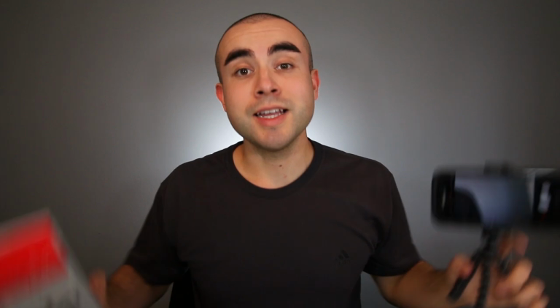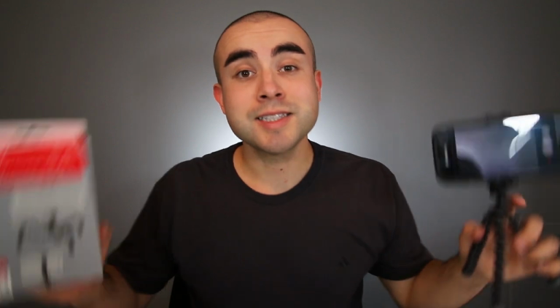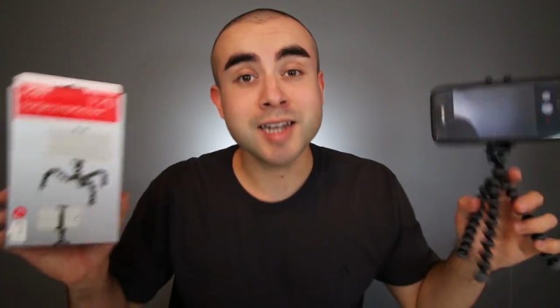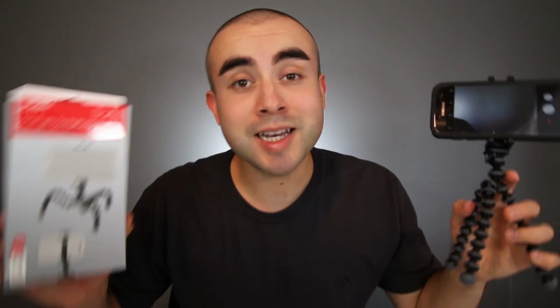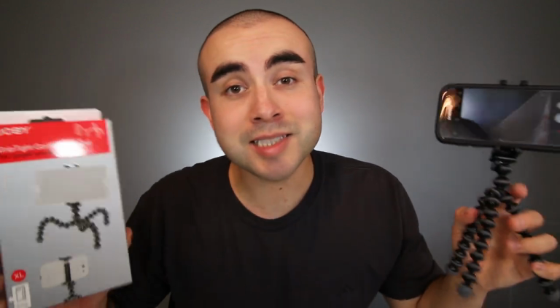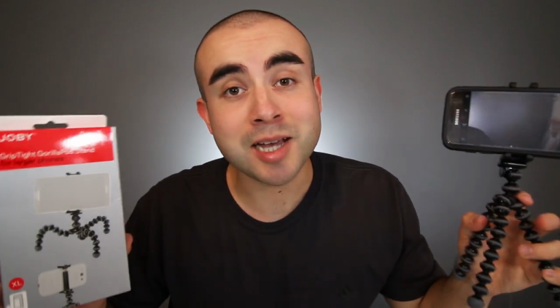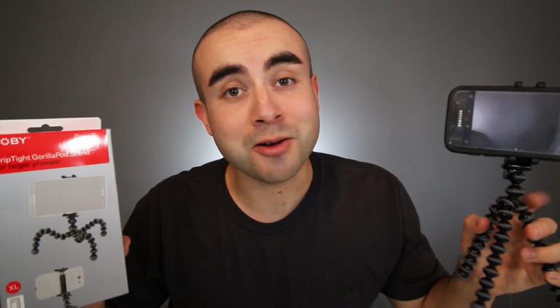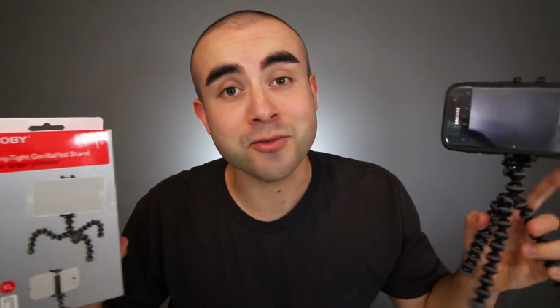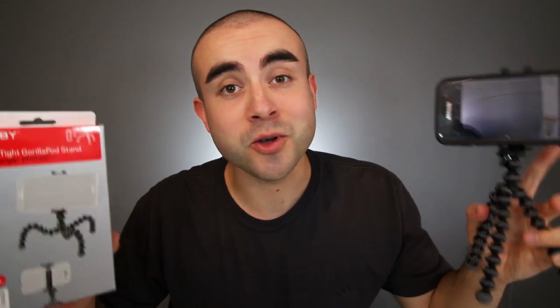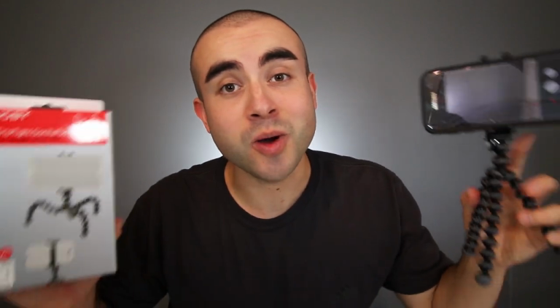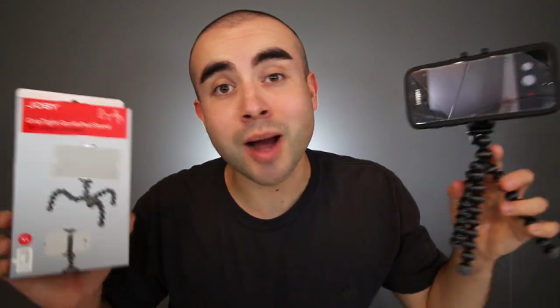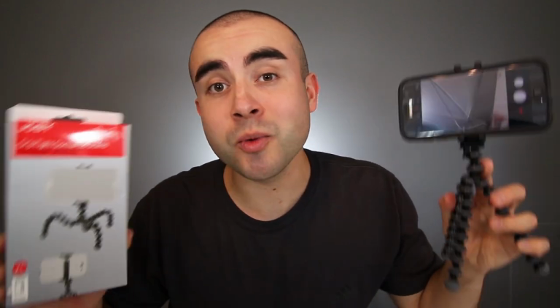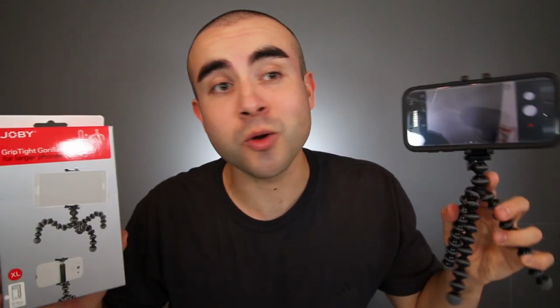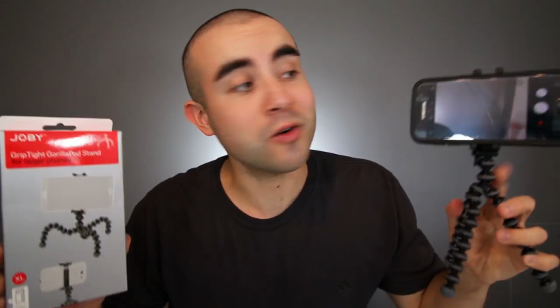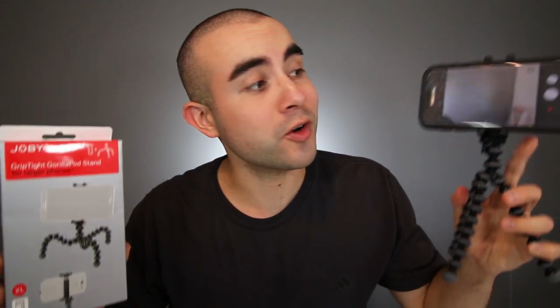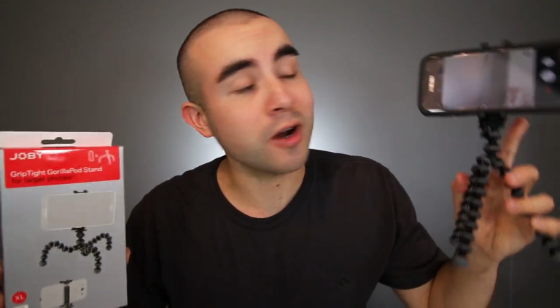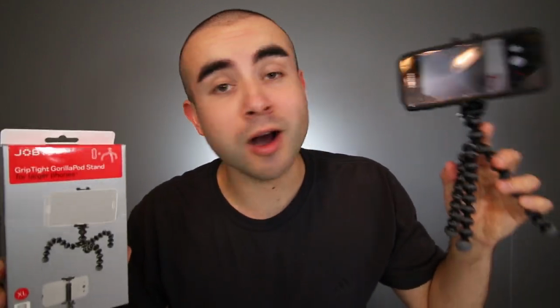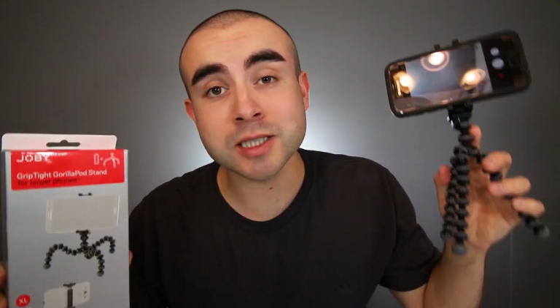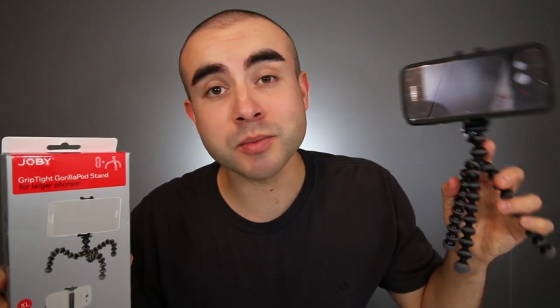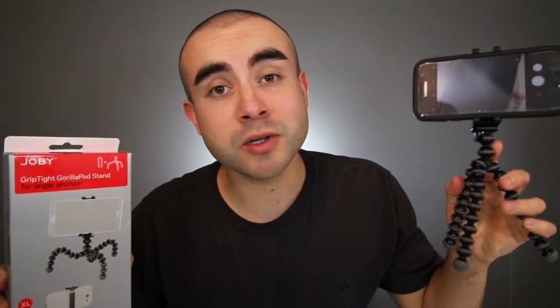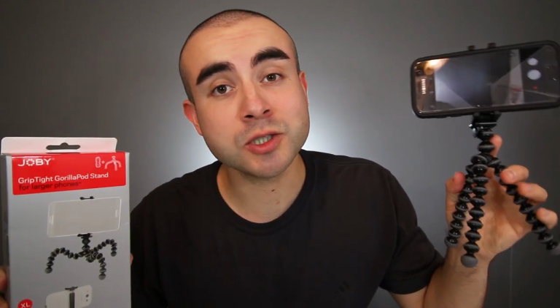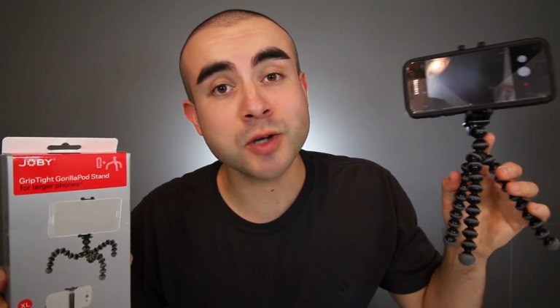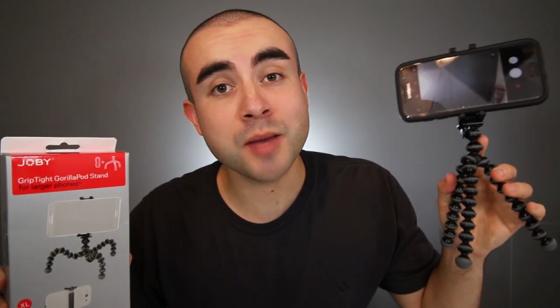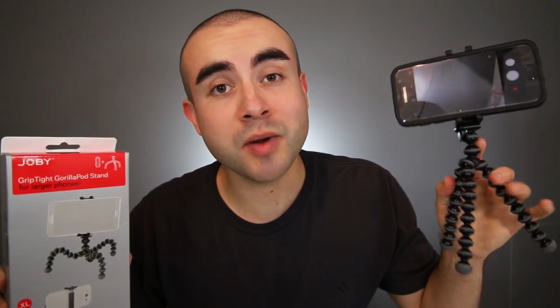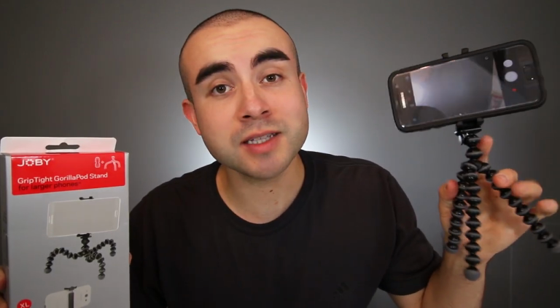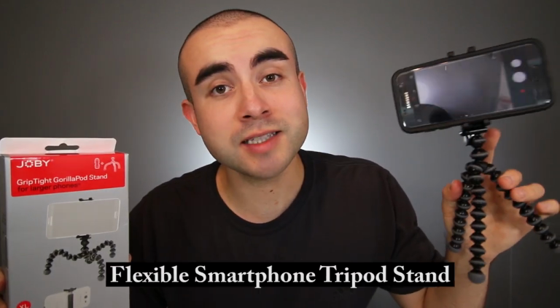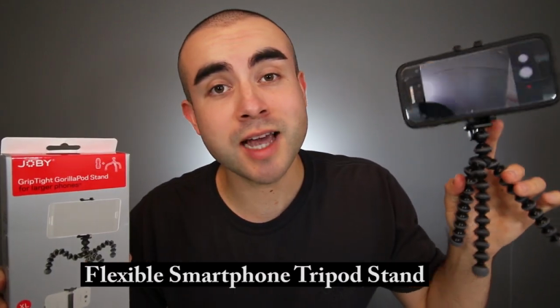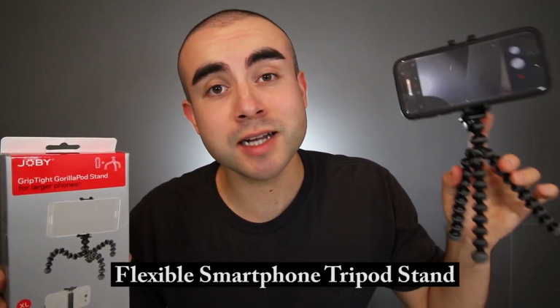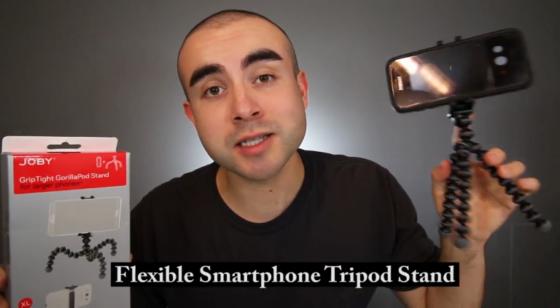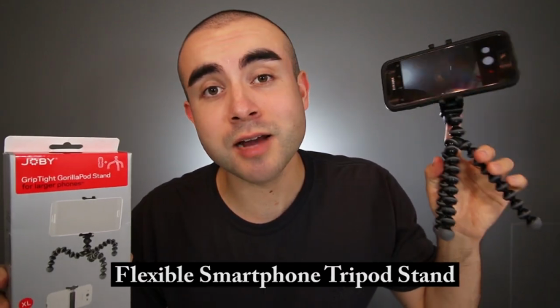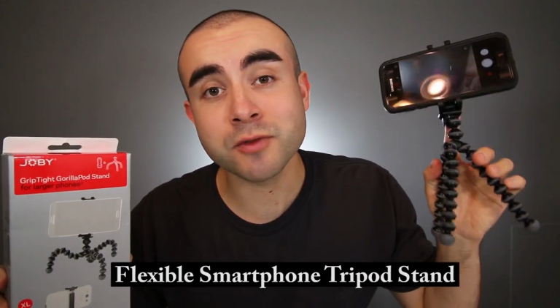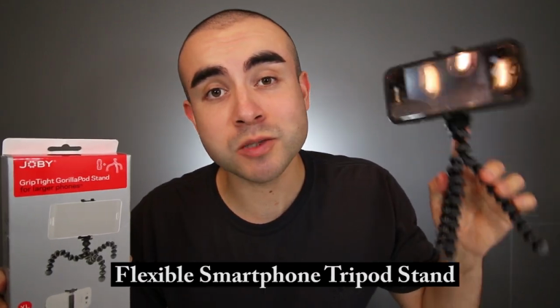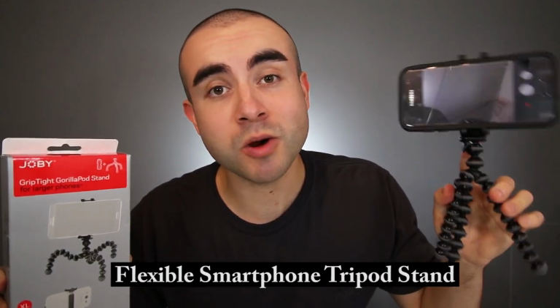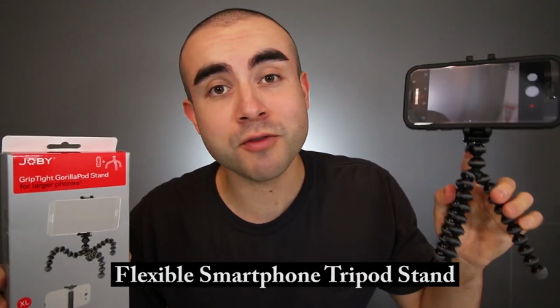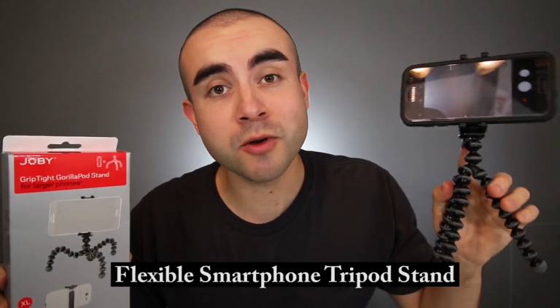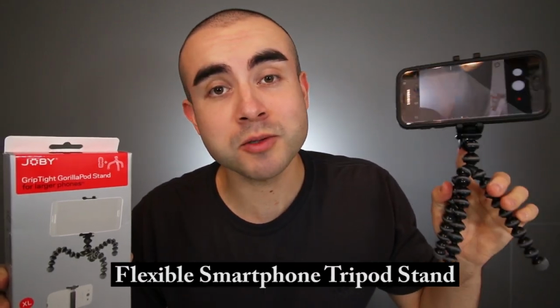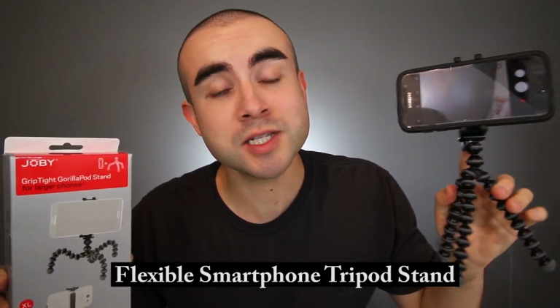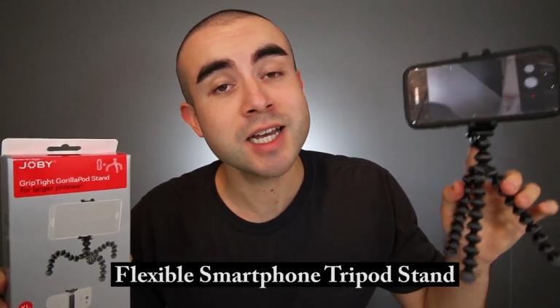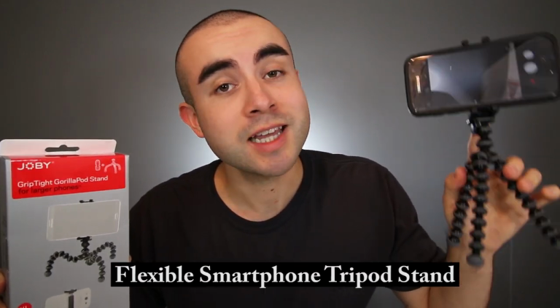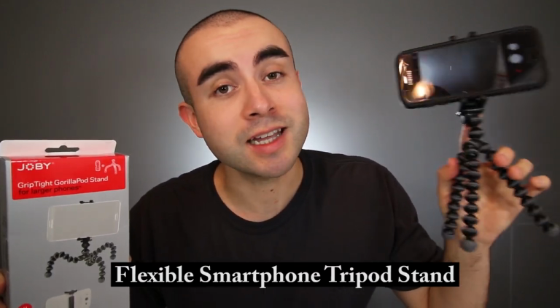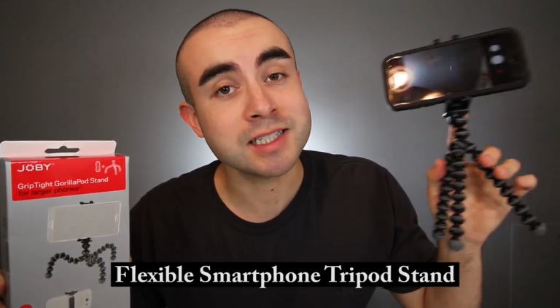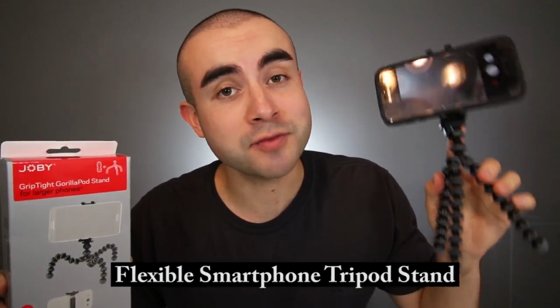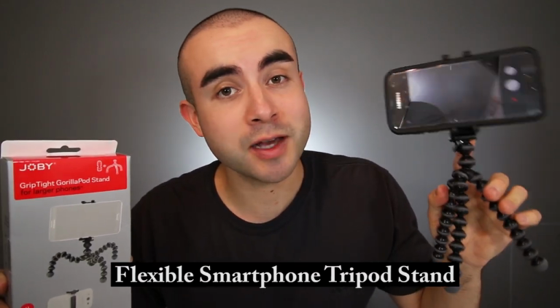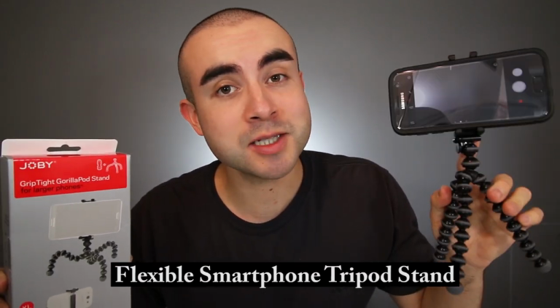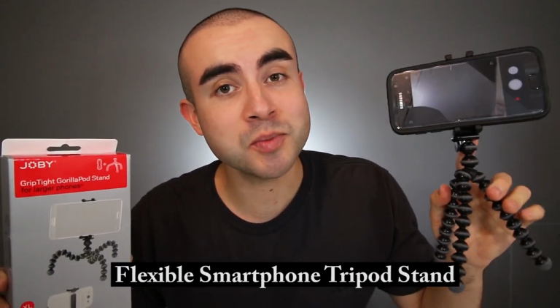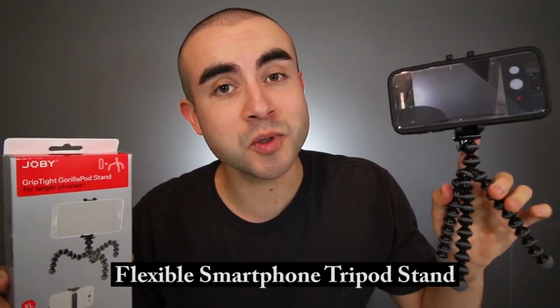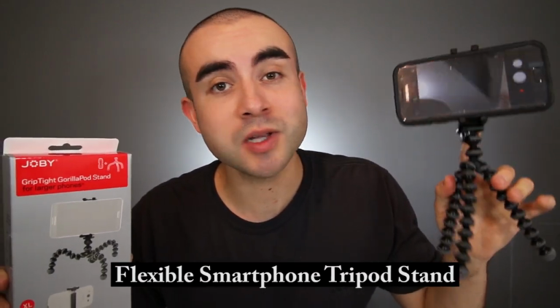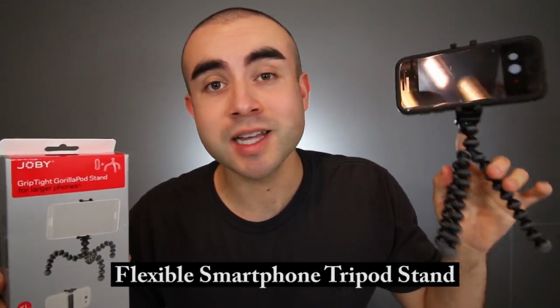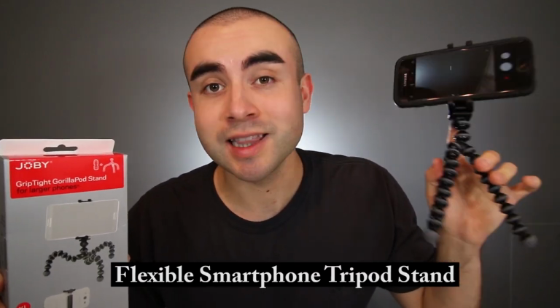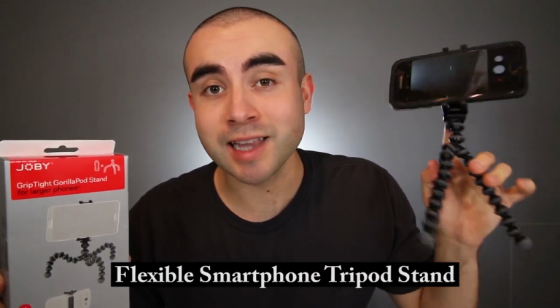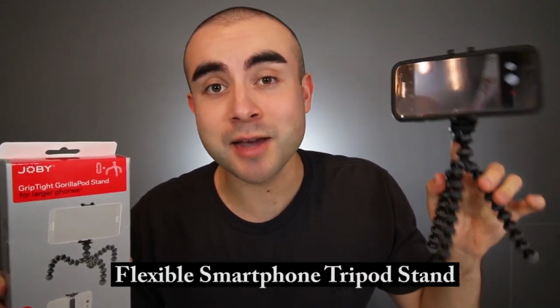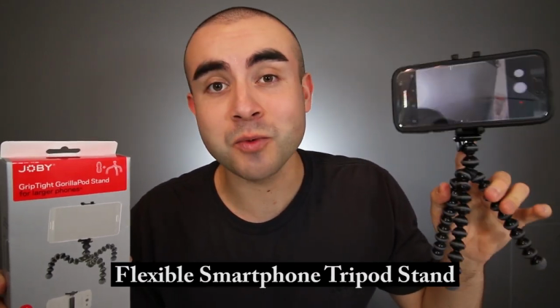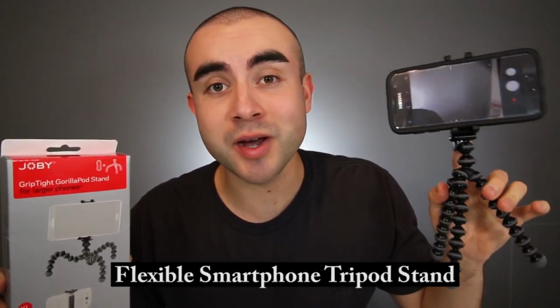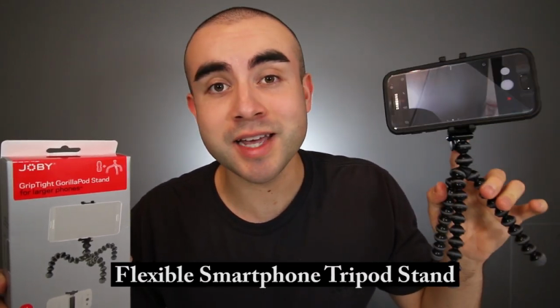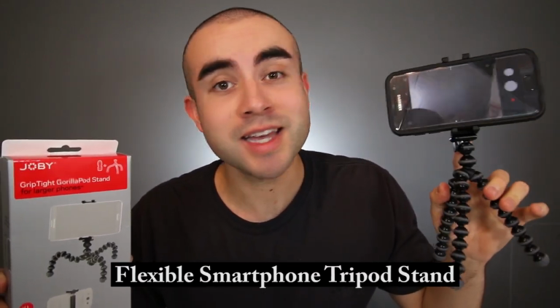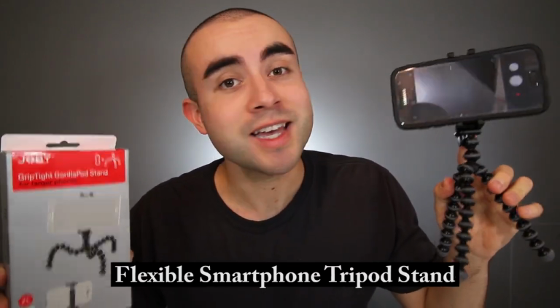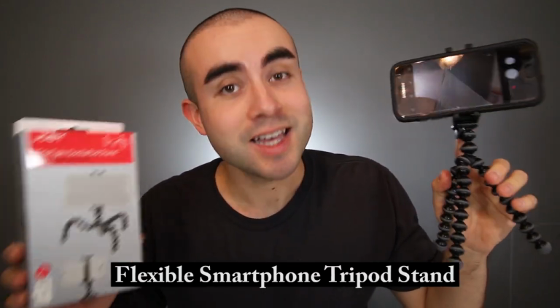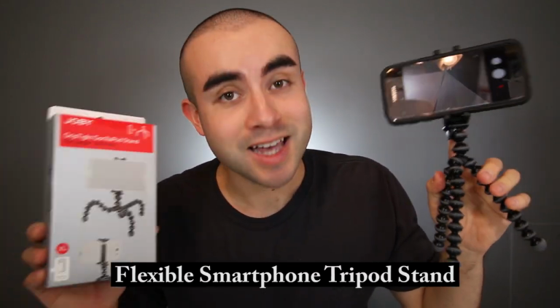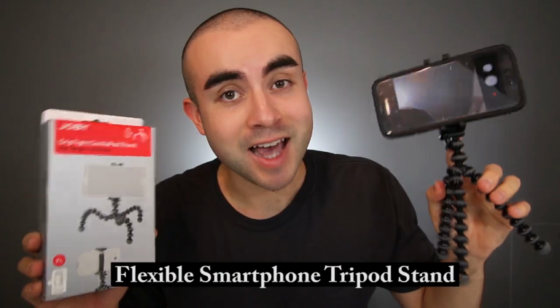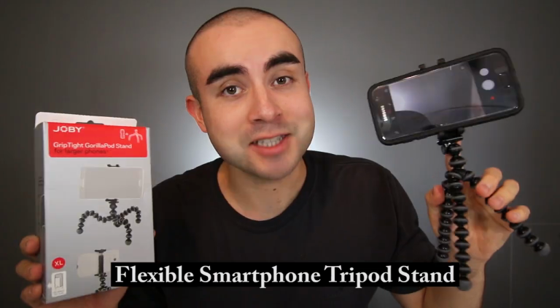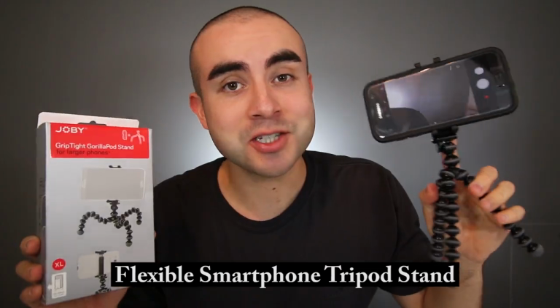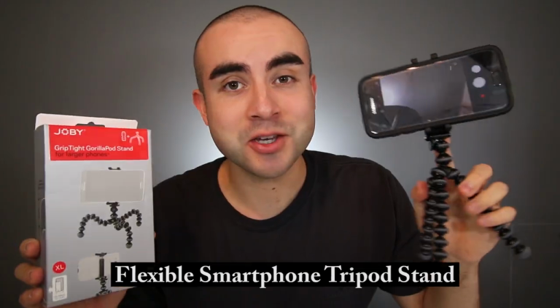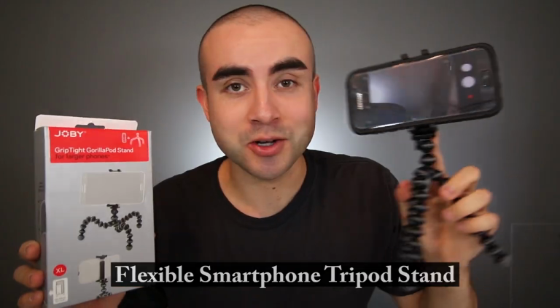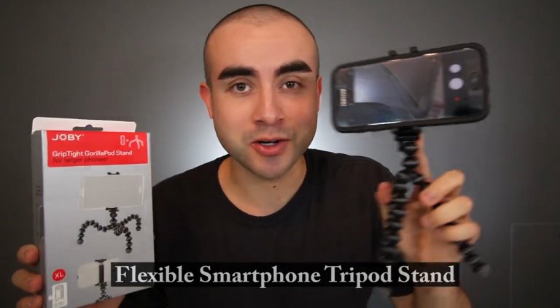In today's tech review, I'm going over an awesome little tripod stand designed for smartphones that's flexible, lightweight, and secure.